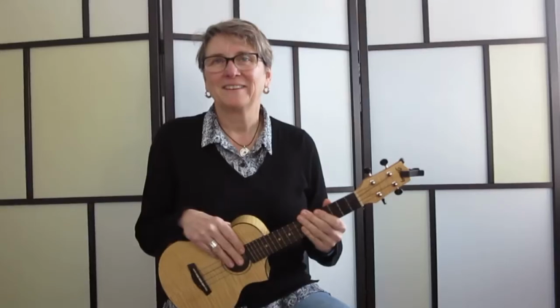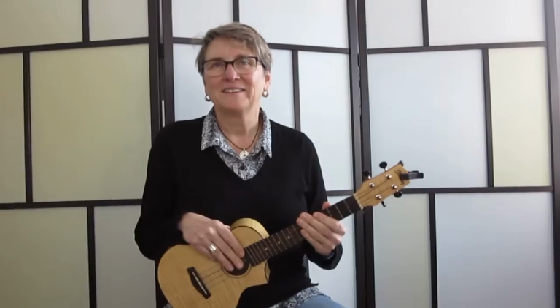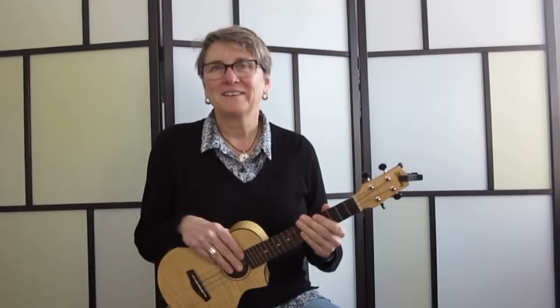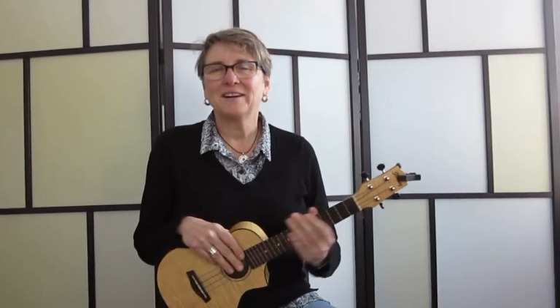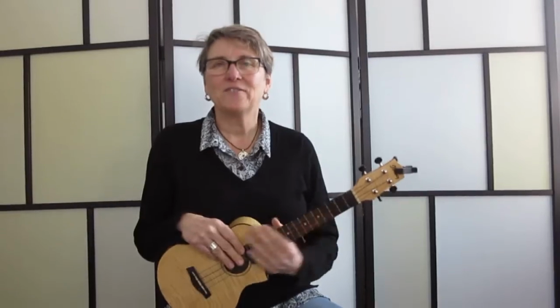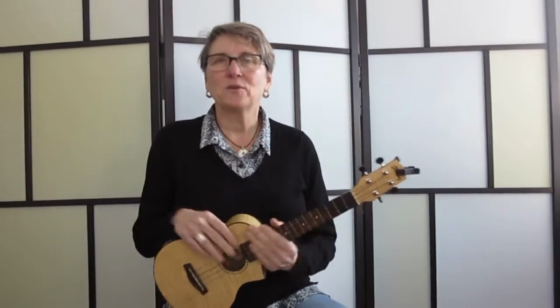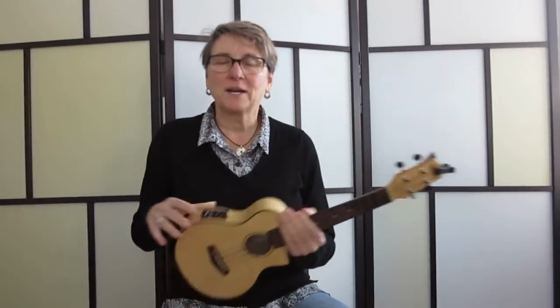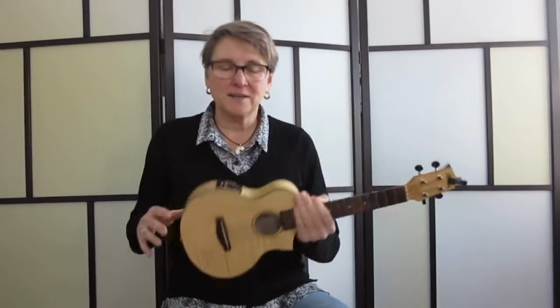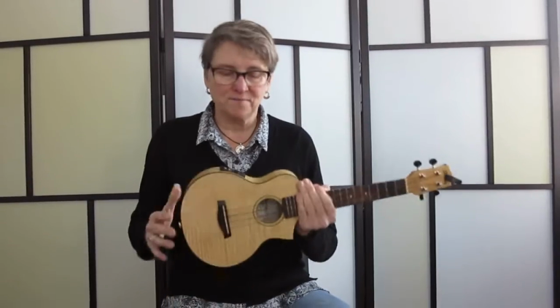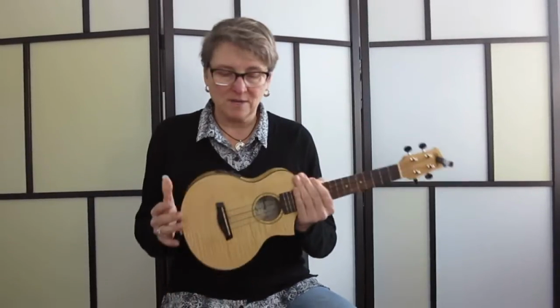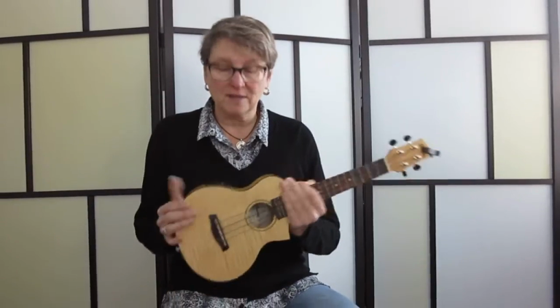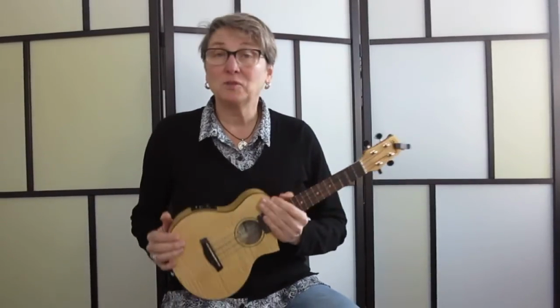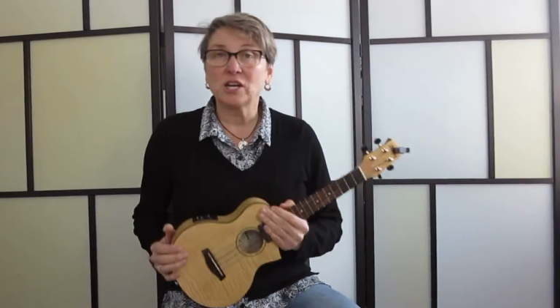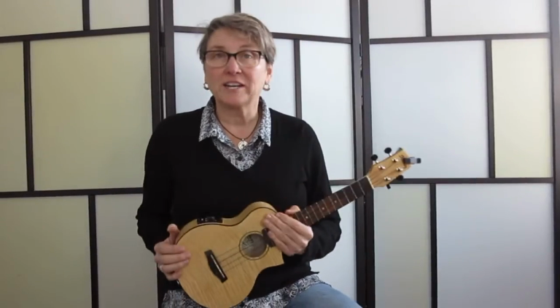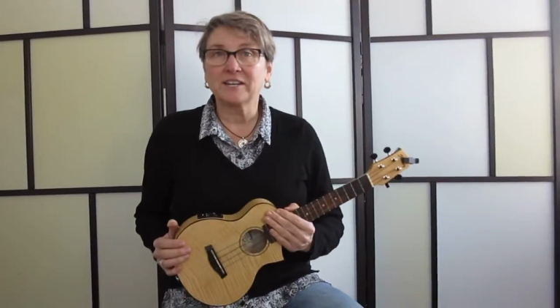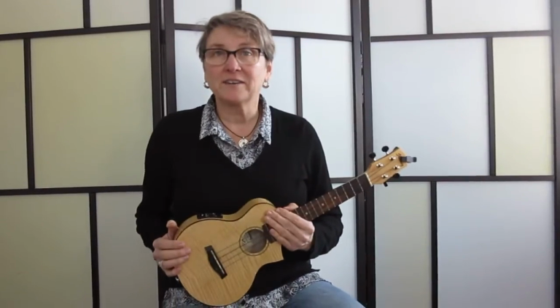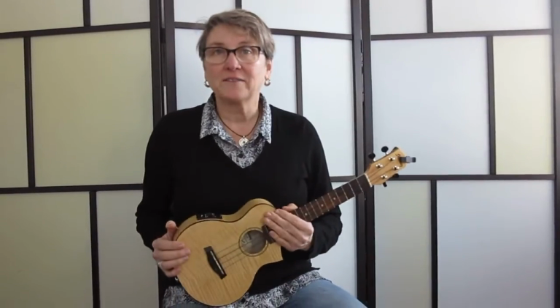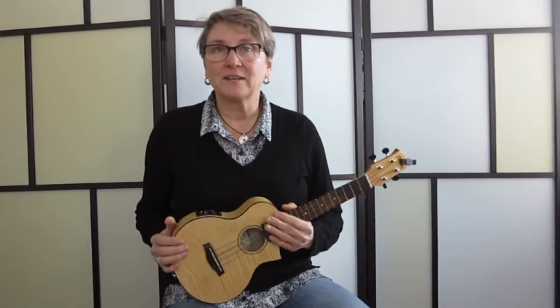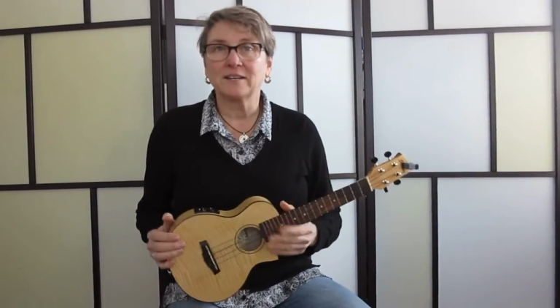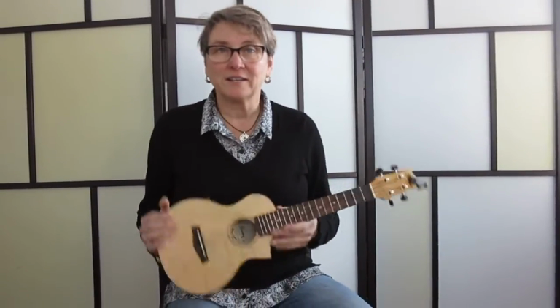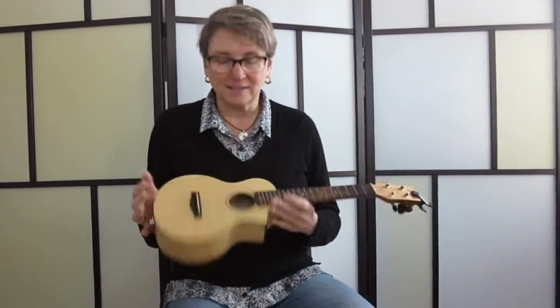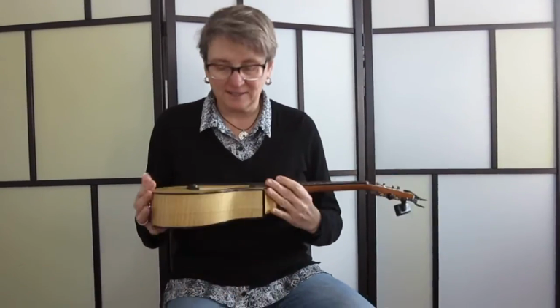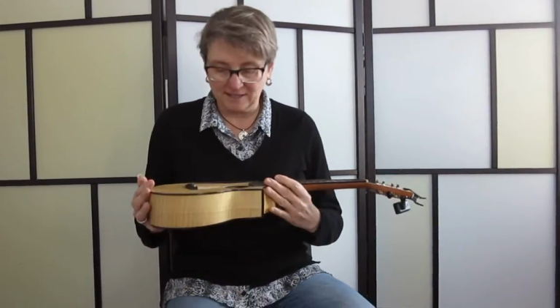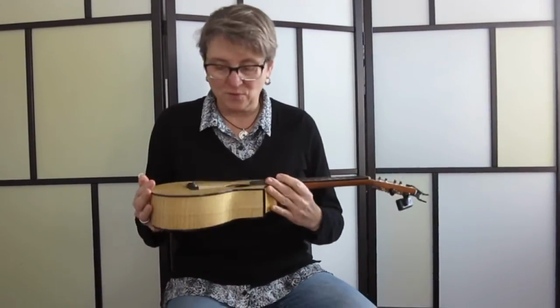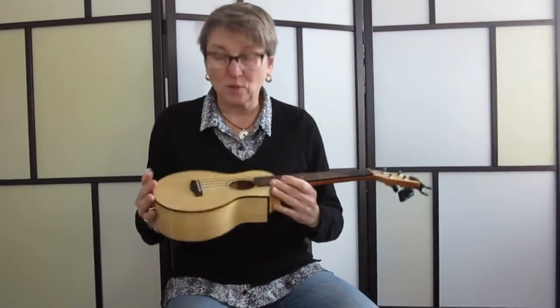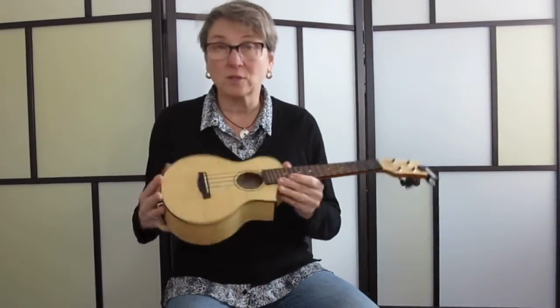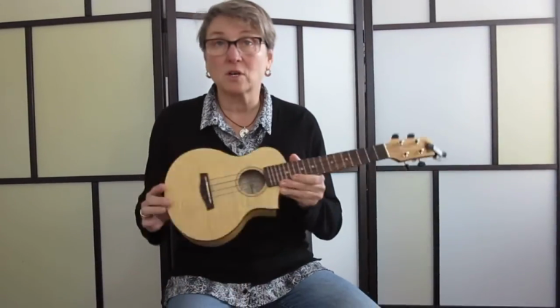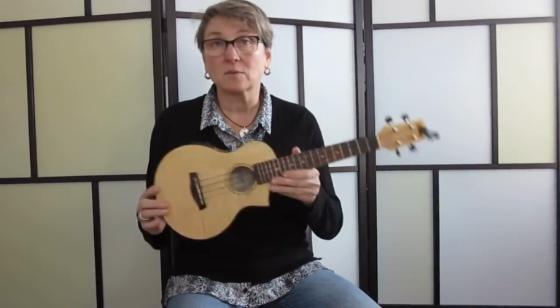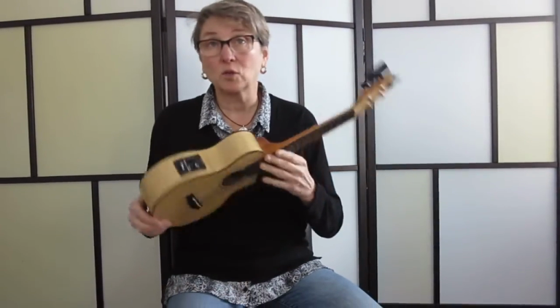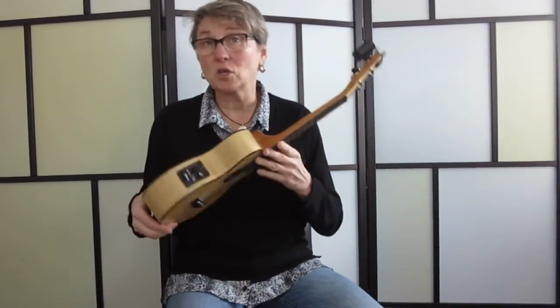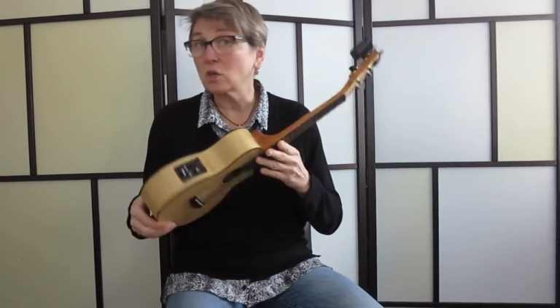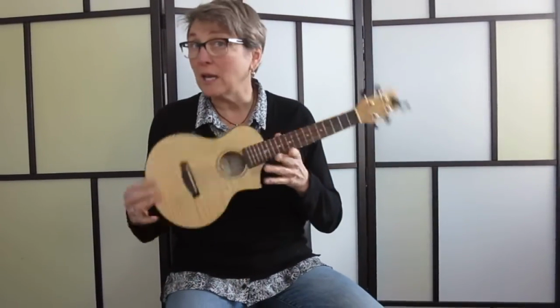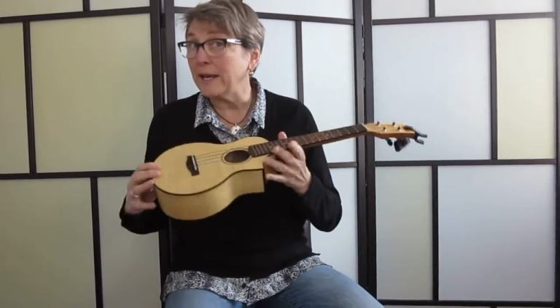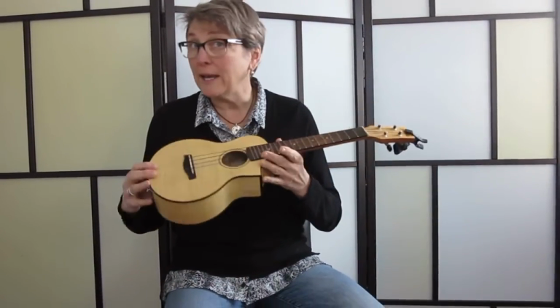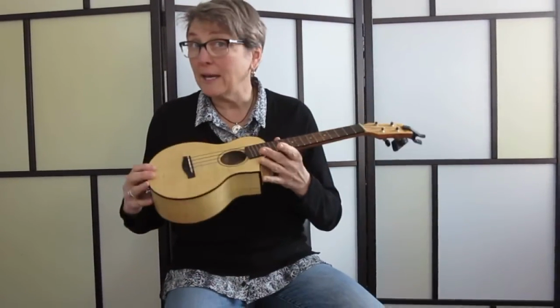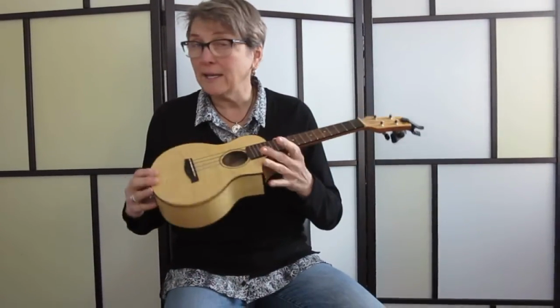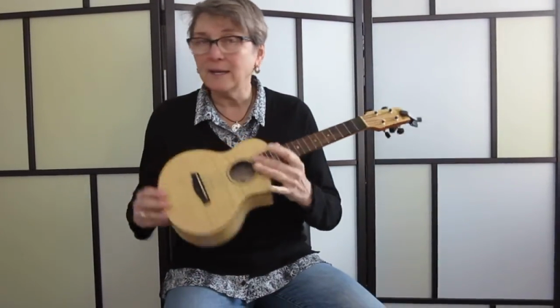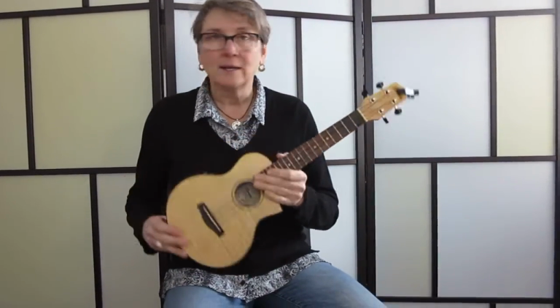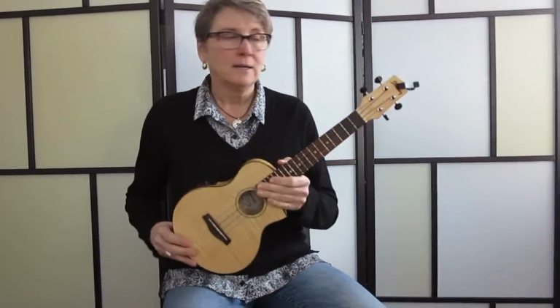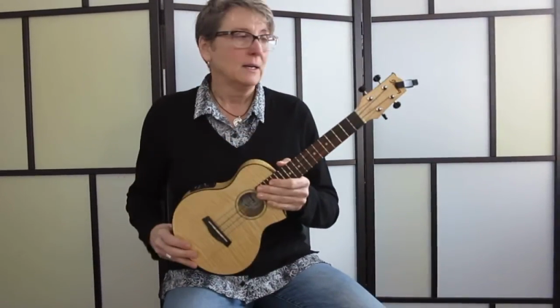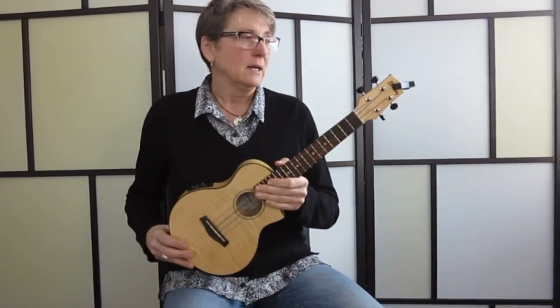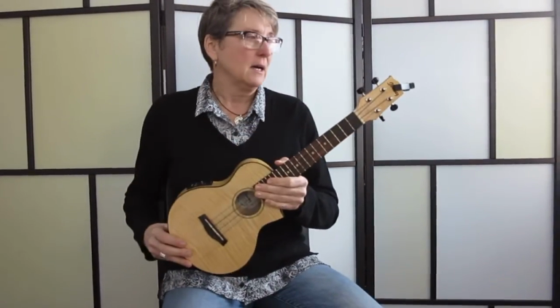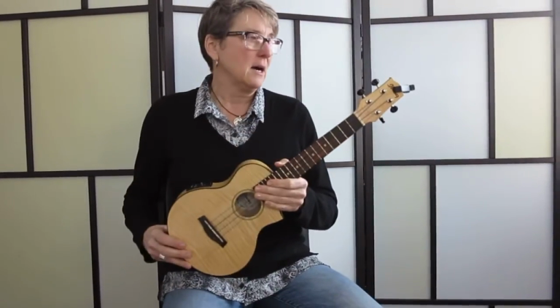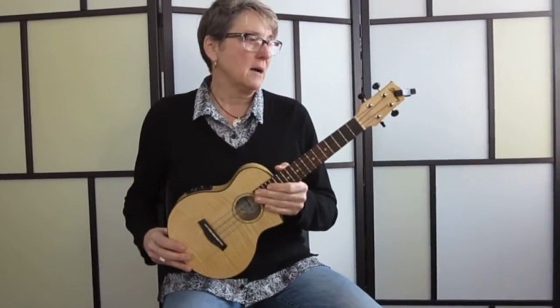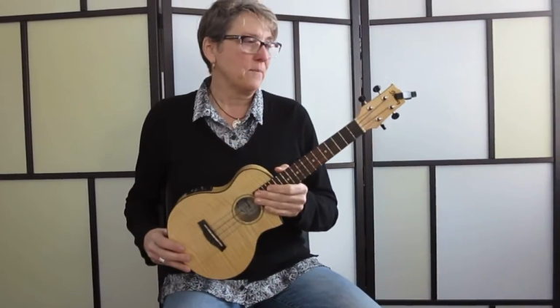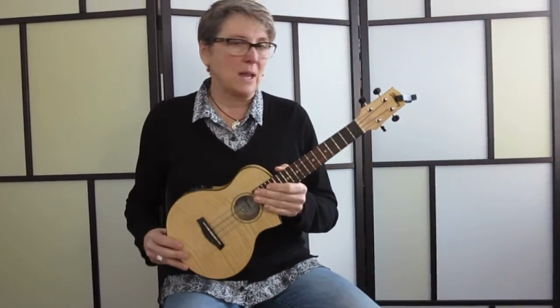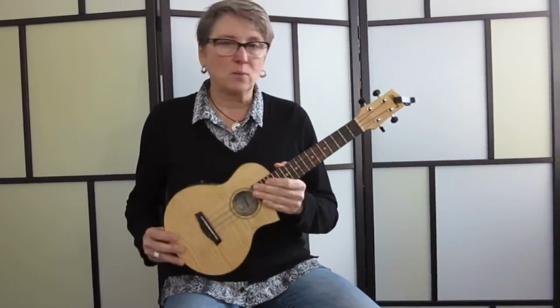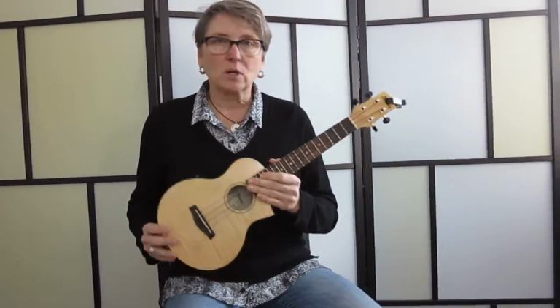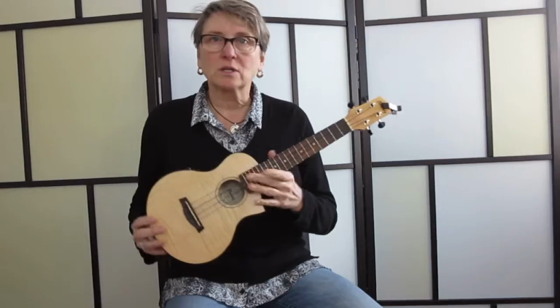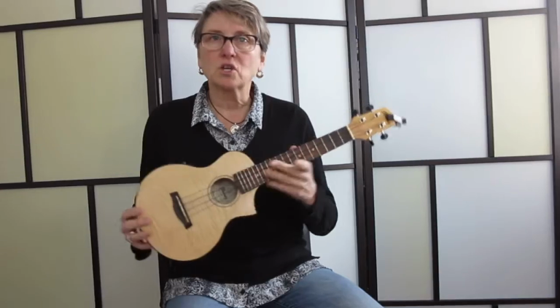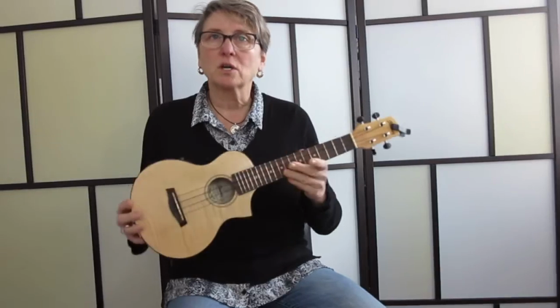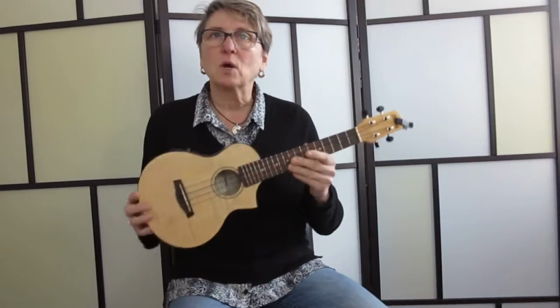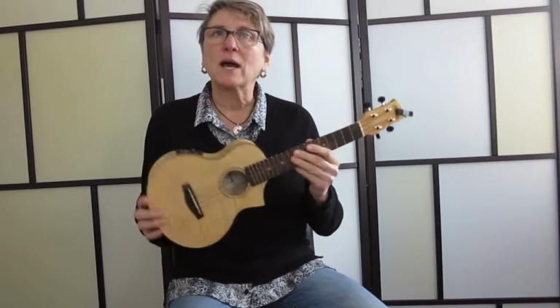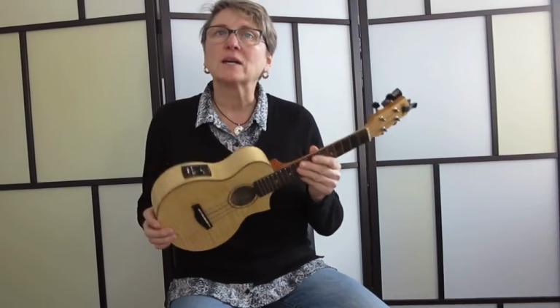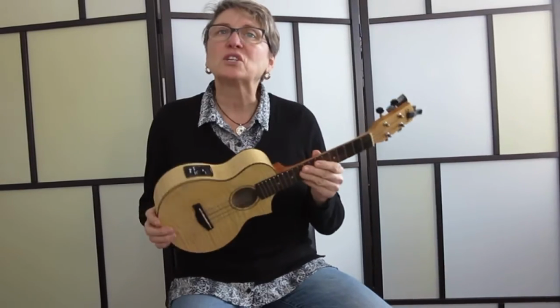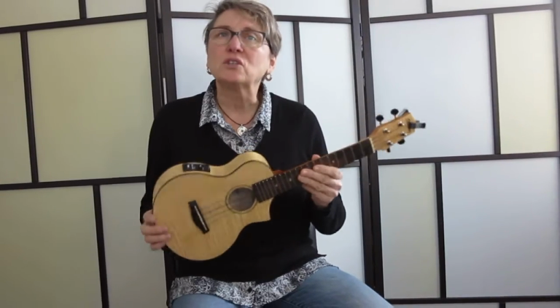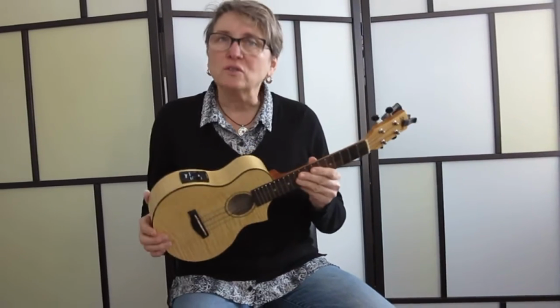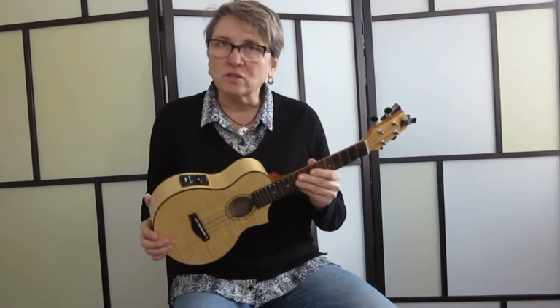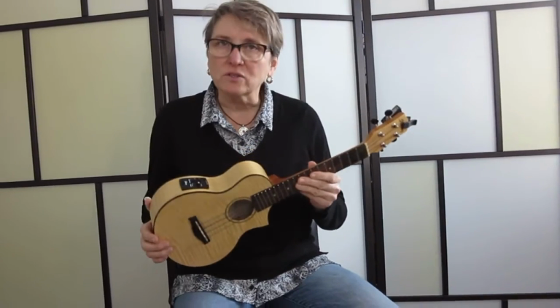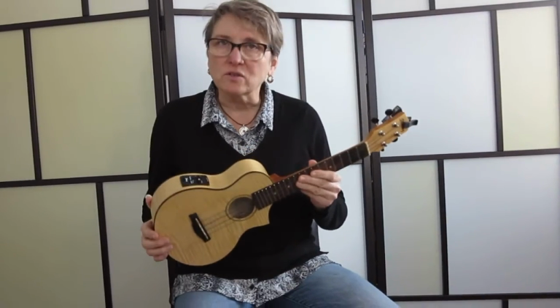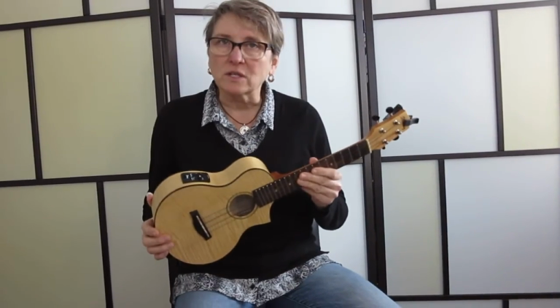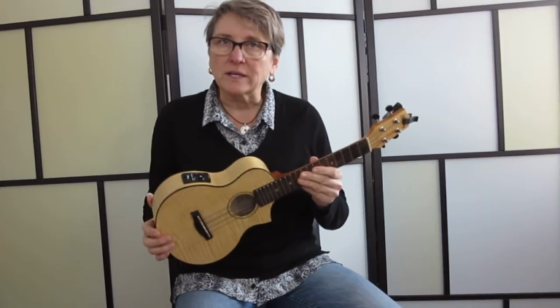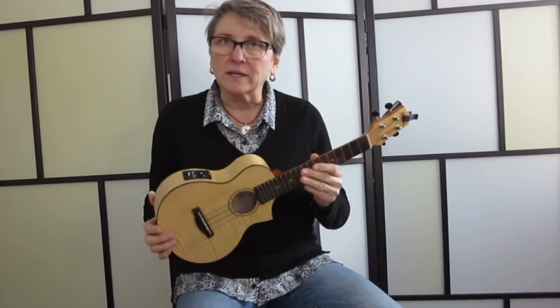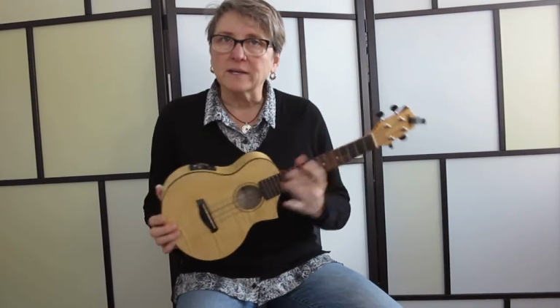Hi everybody, I'm Jennica and today we're going to talk about the ukulele and how to tune your ukulele.